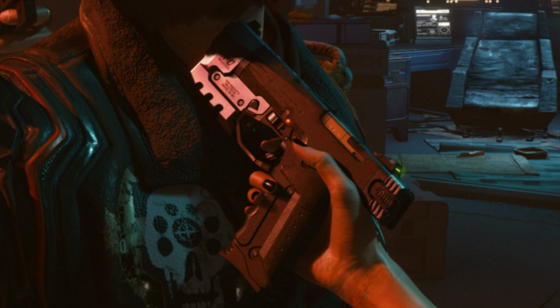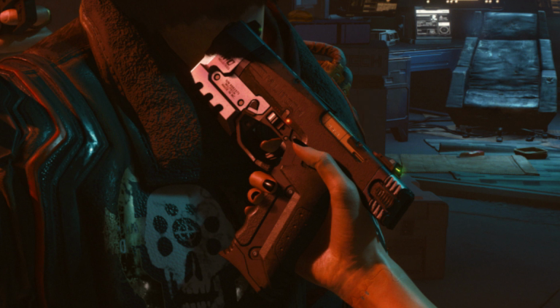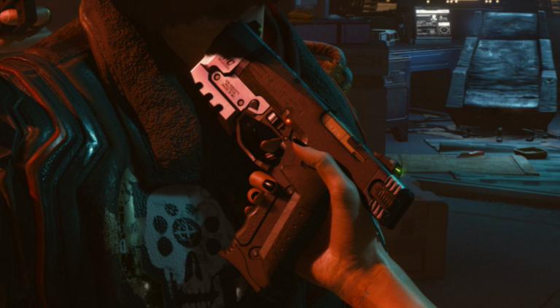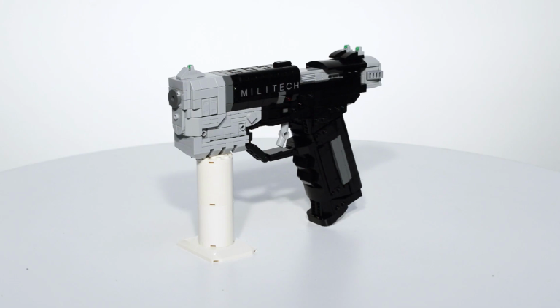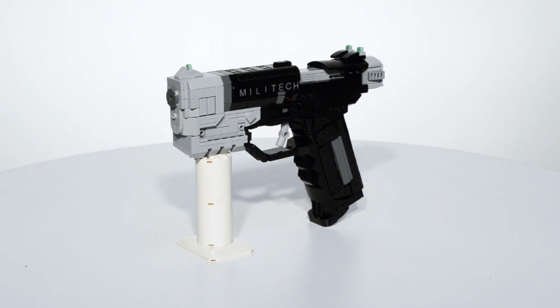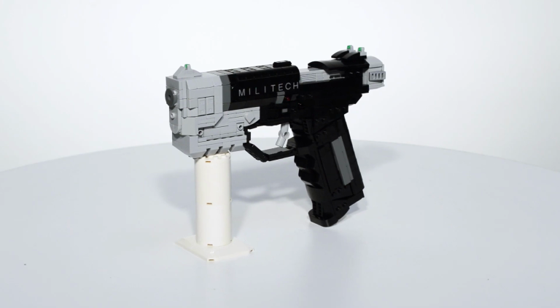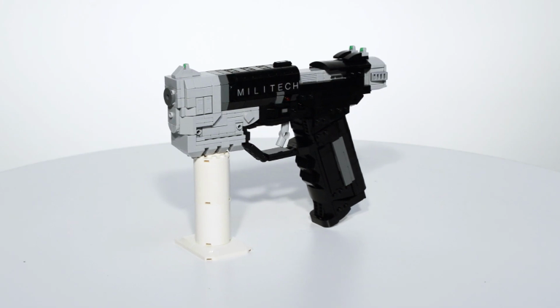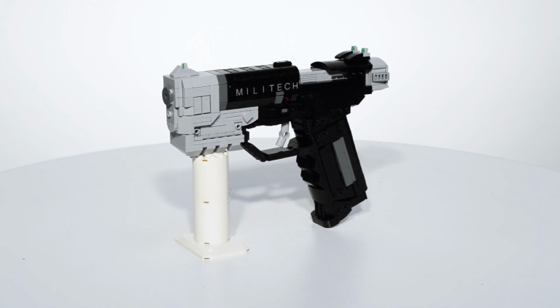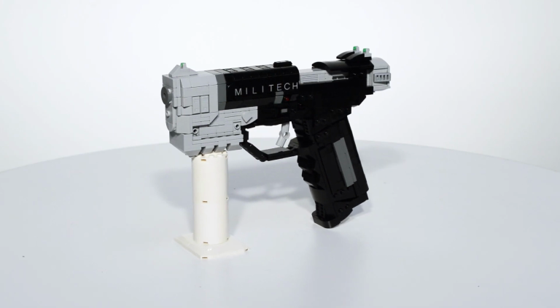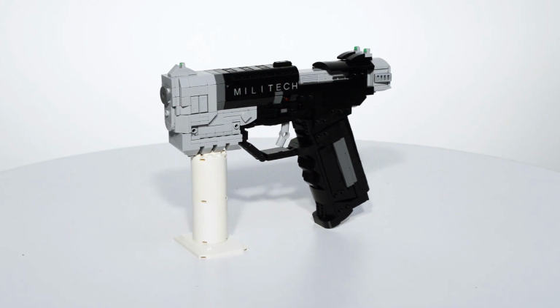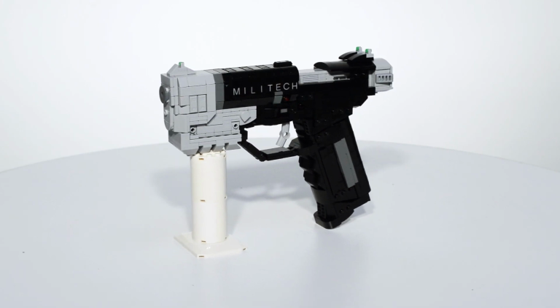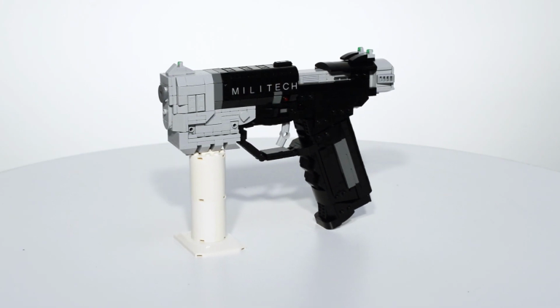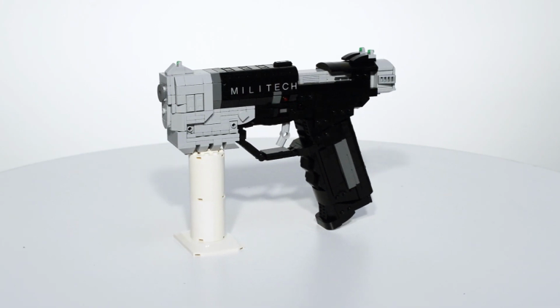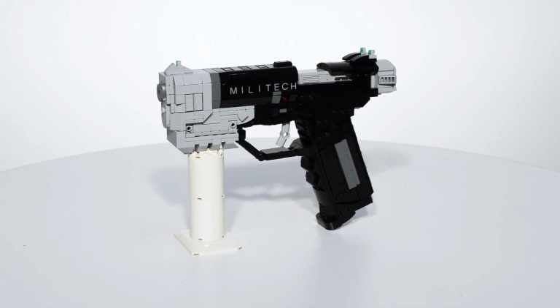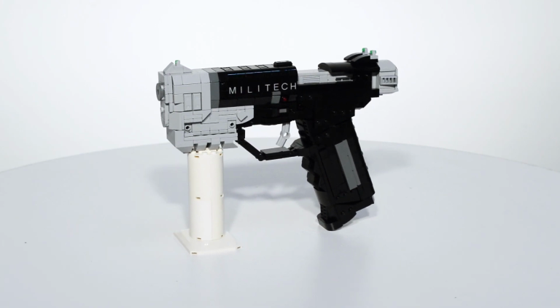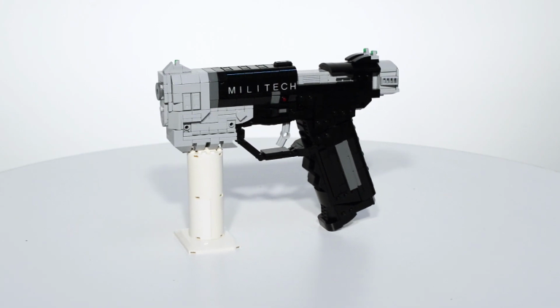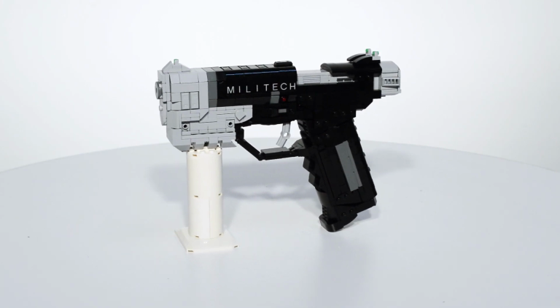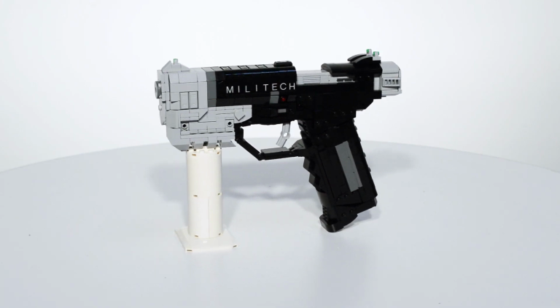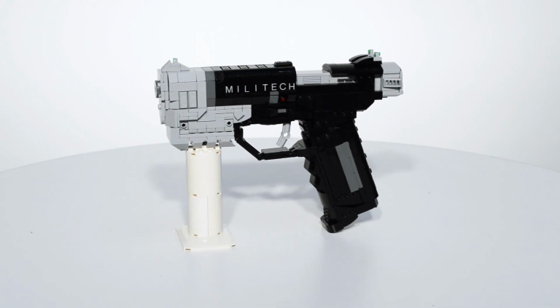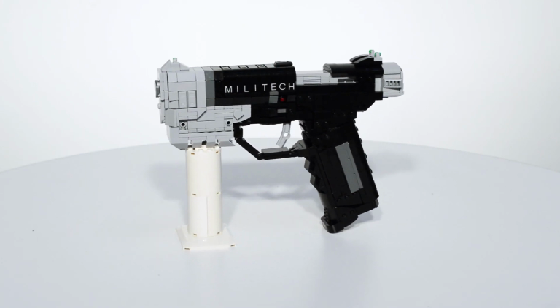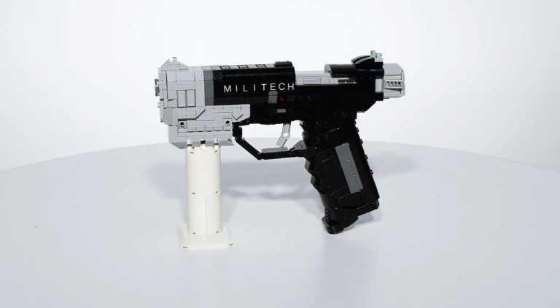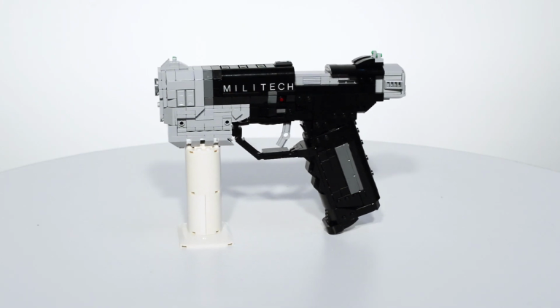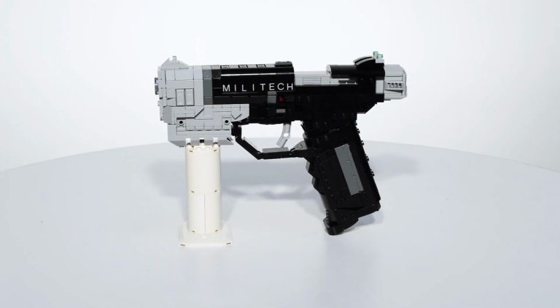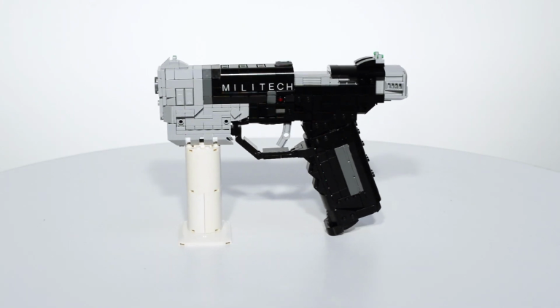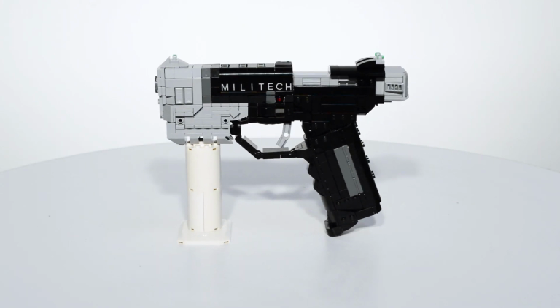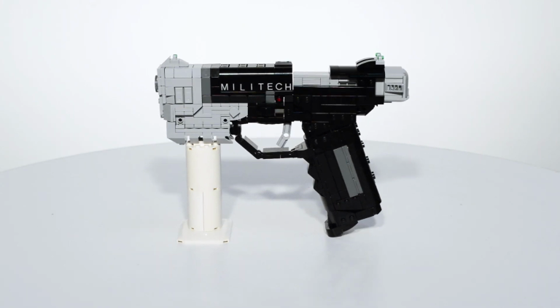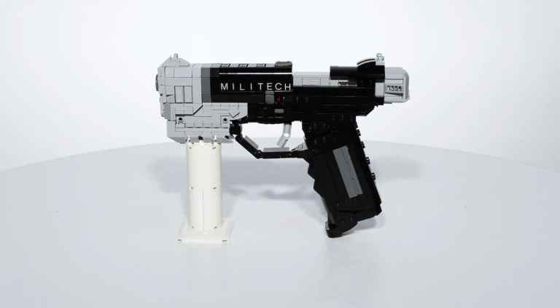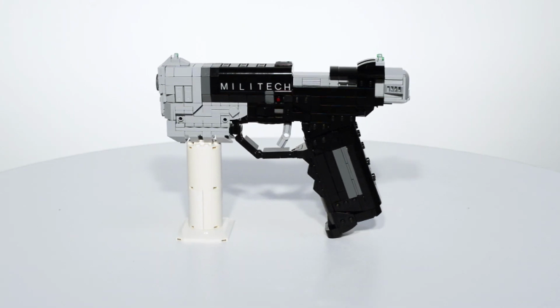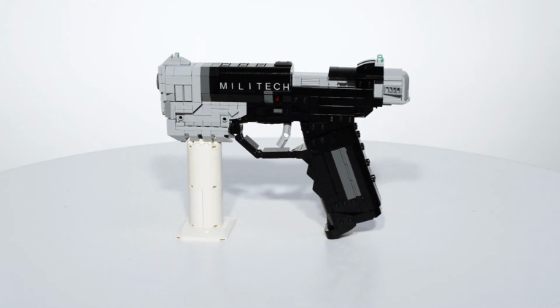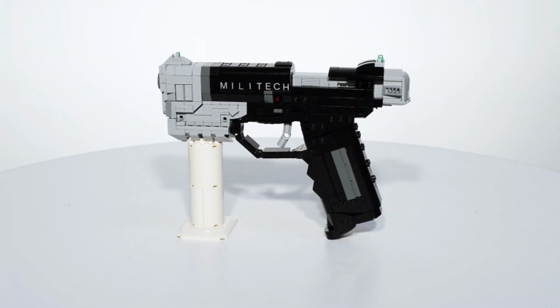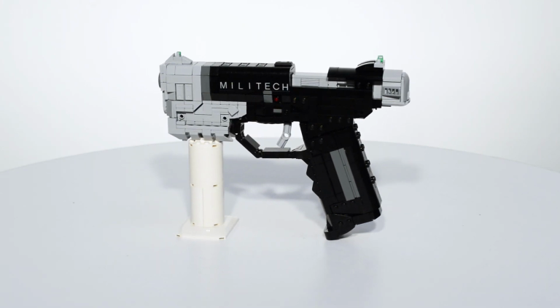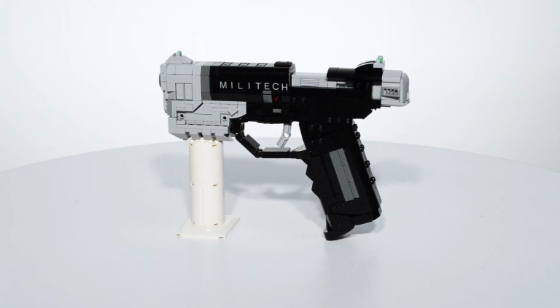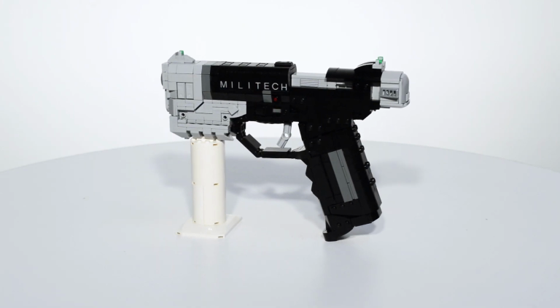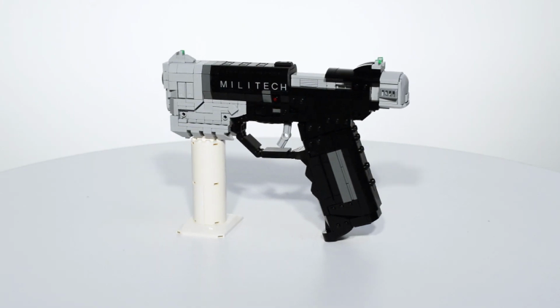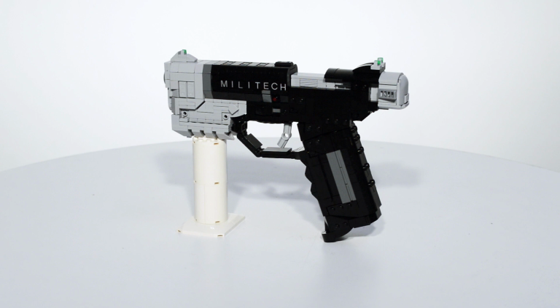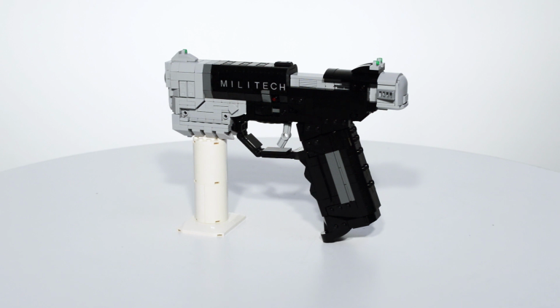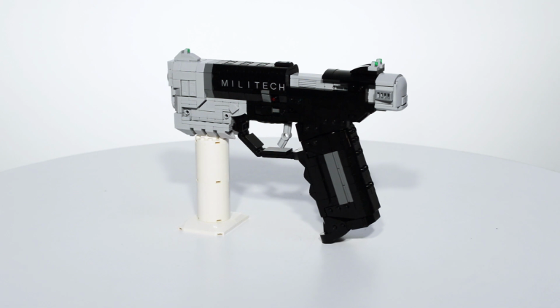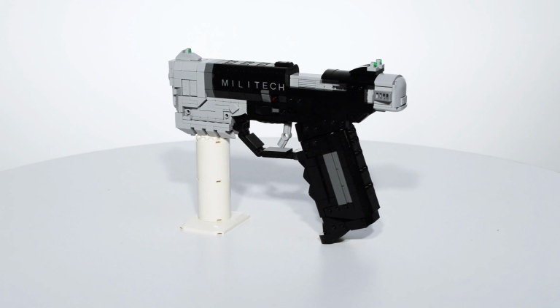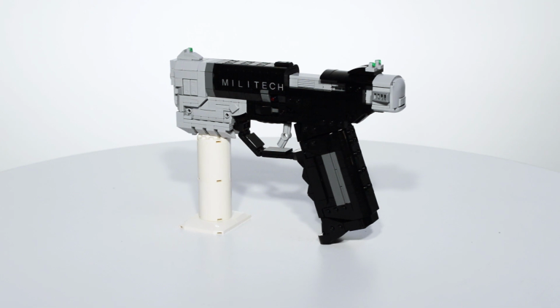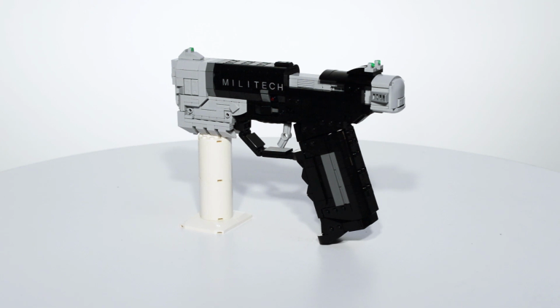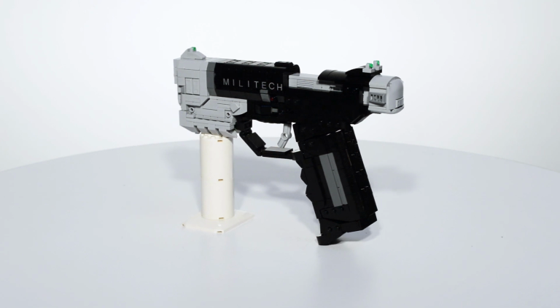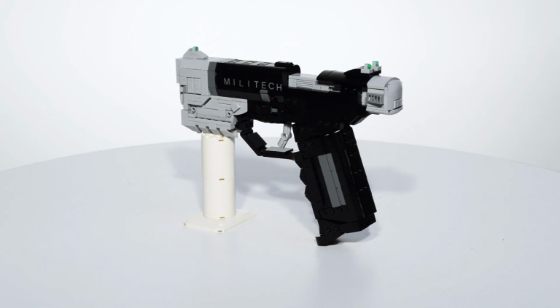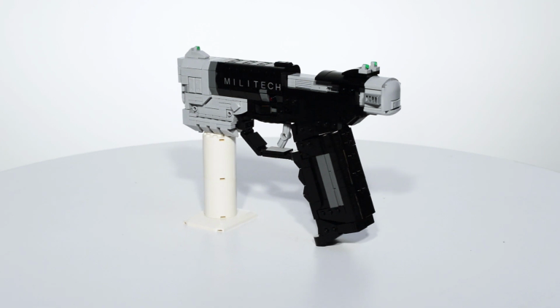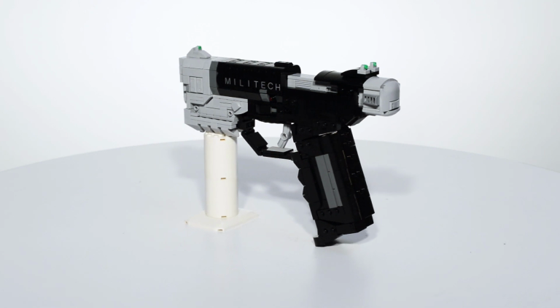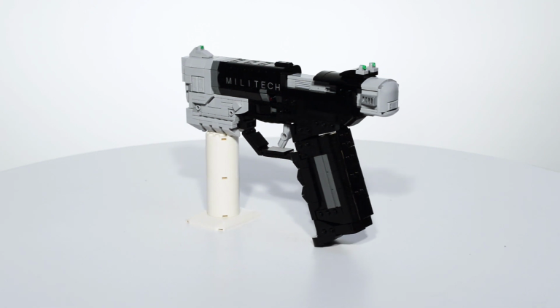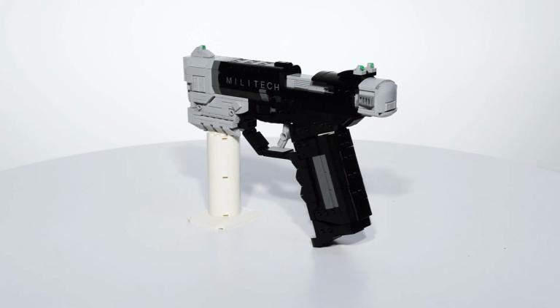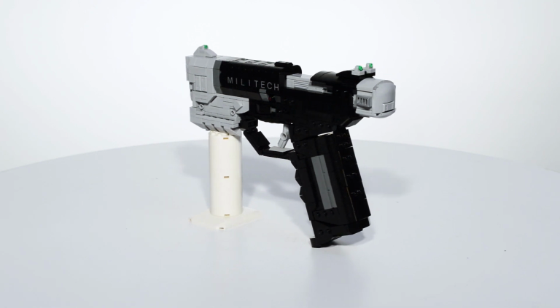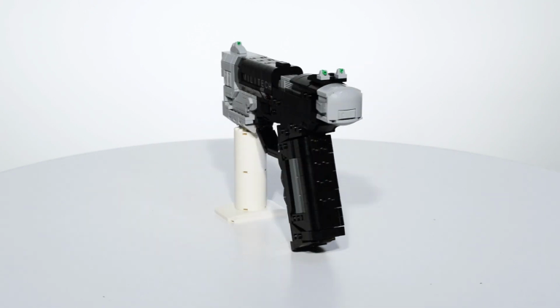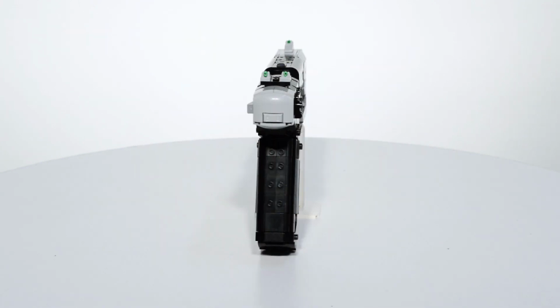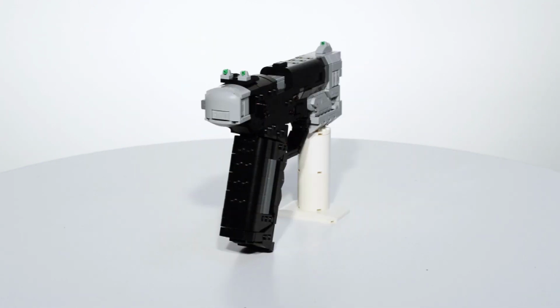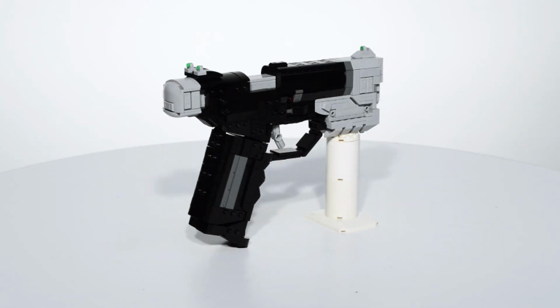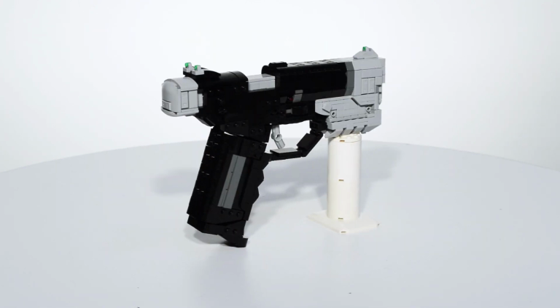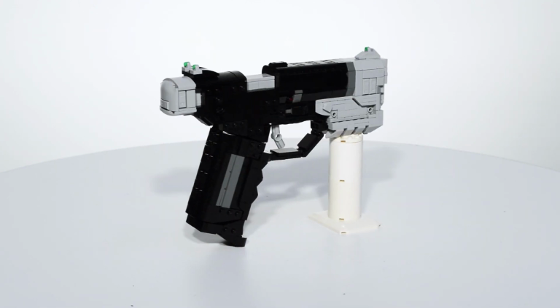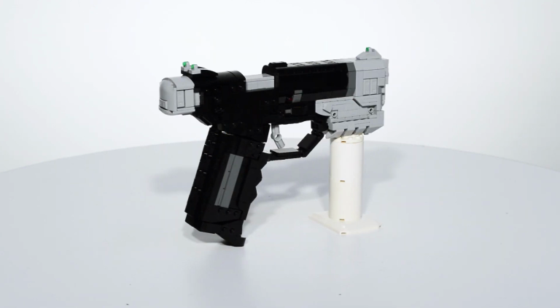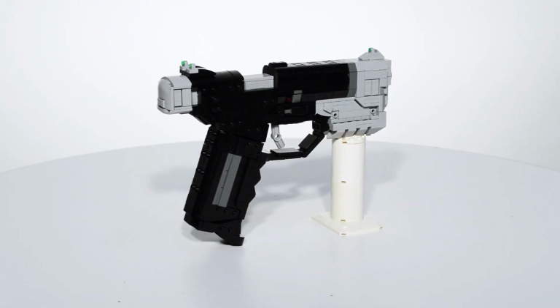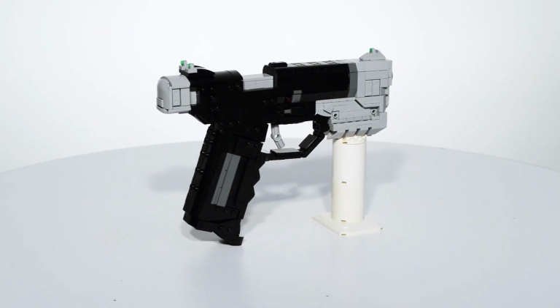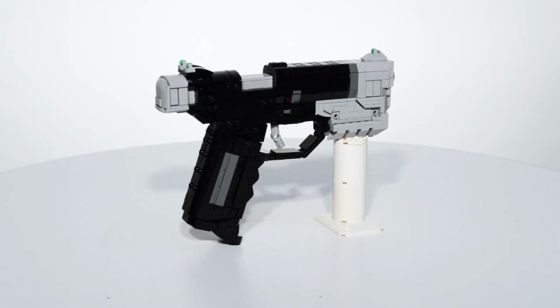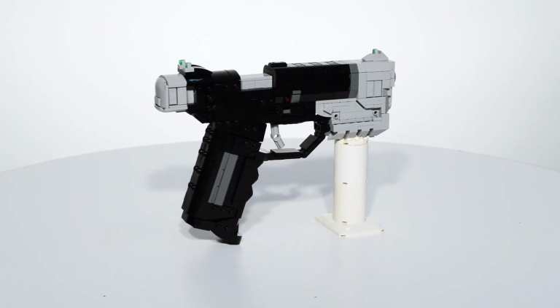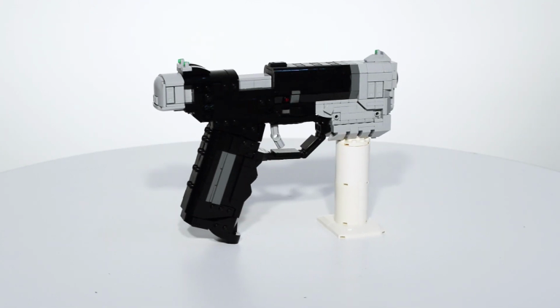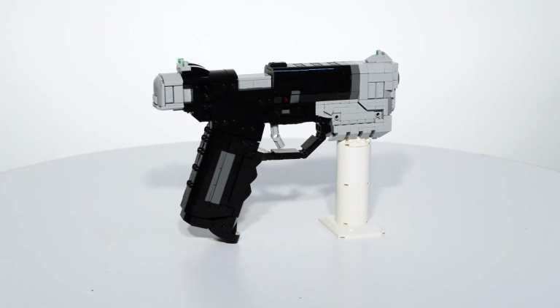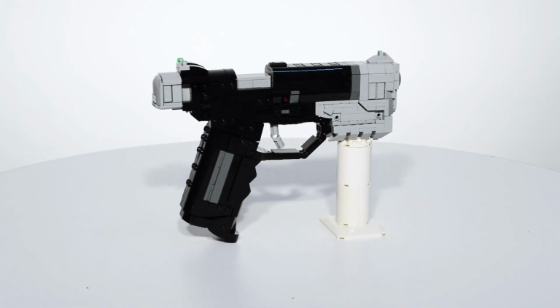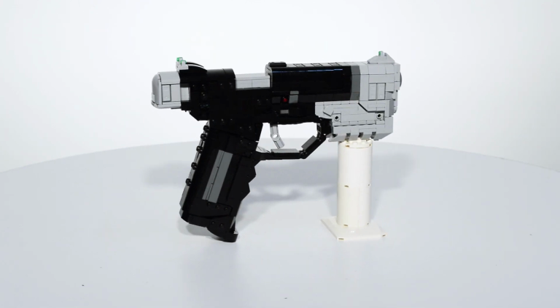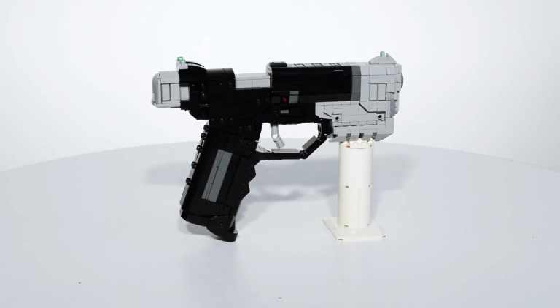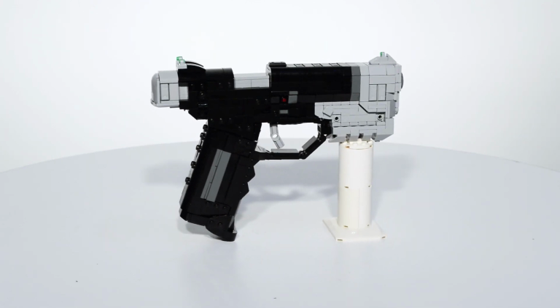The LEGO Militech pistol is 9 inches long, weighs under a pound, and was built in a single 6-hour build session.